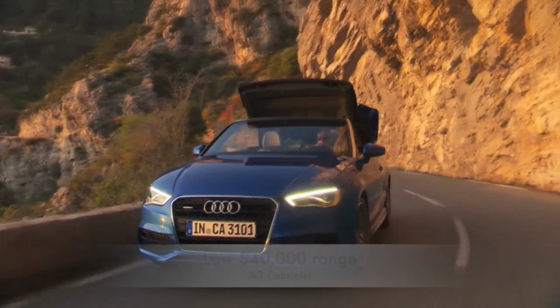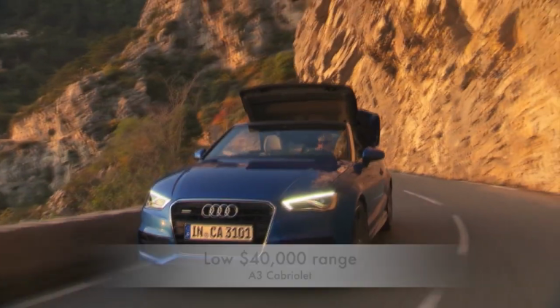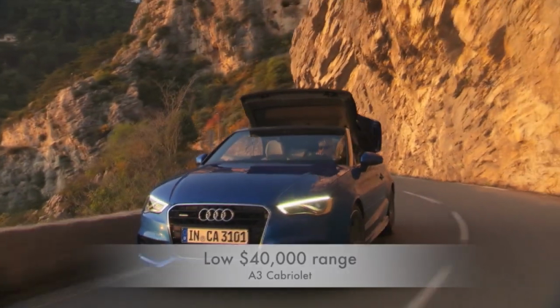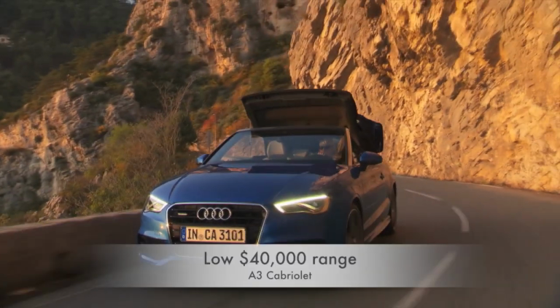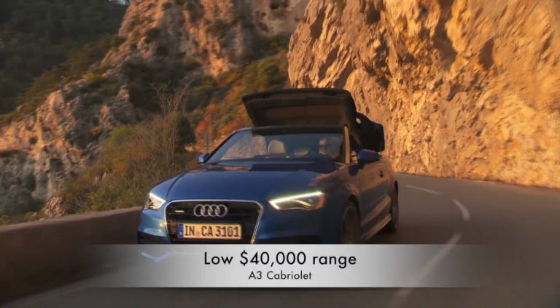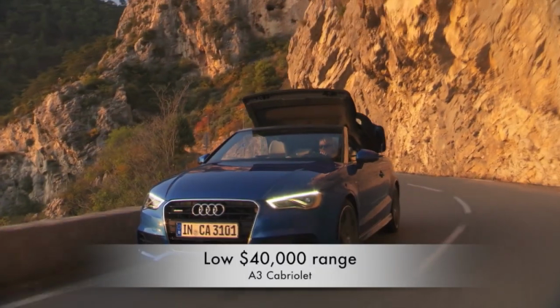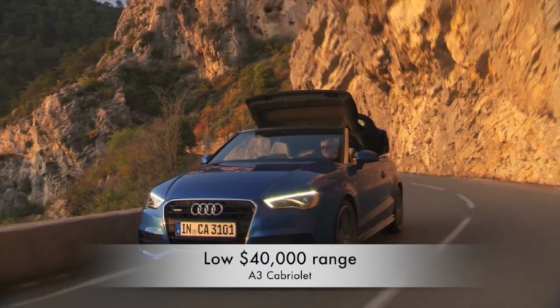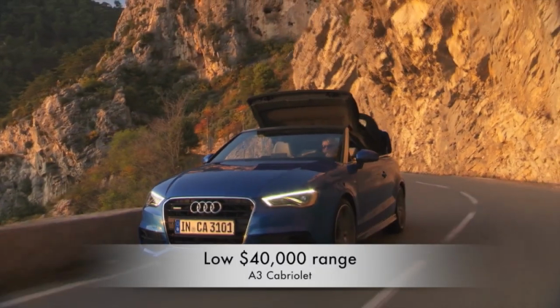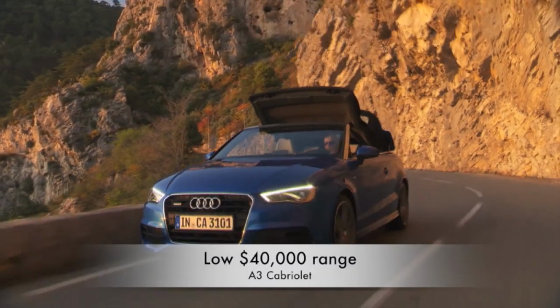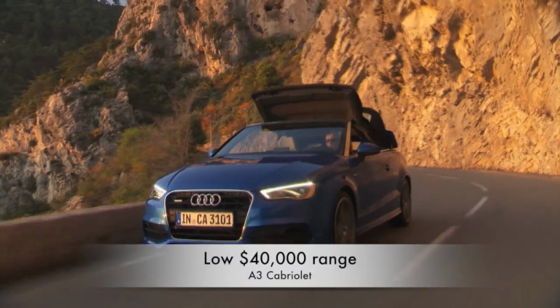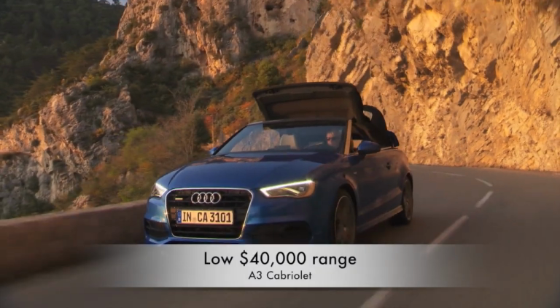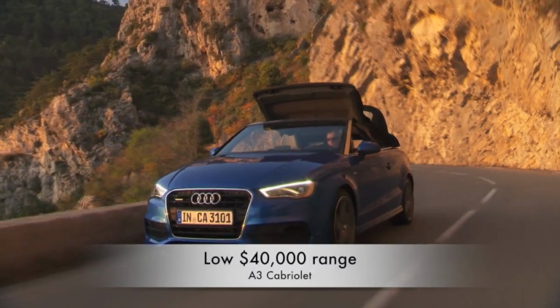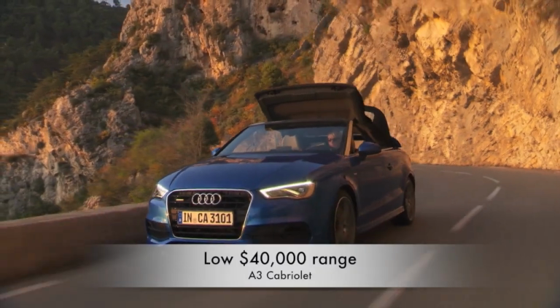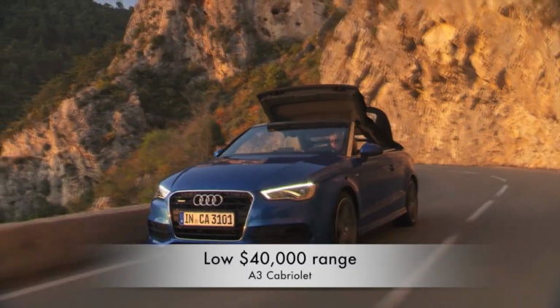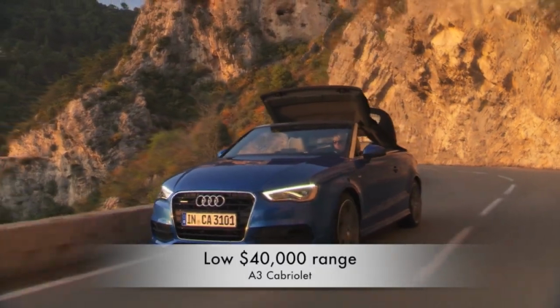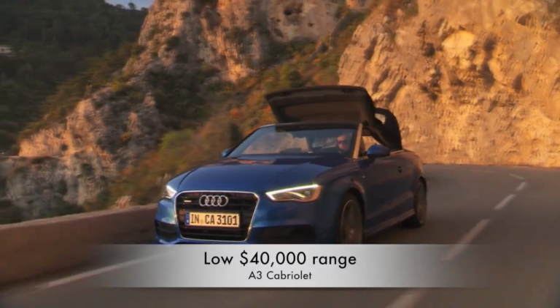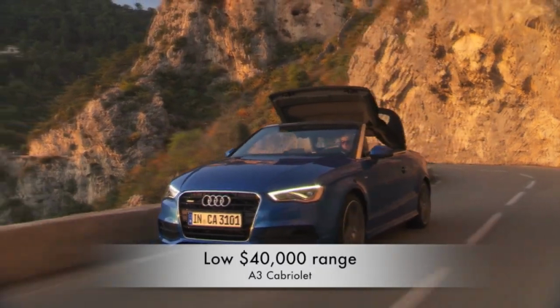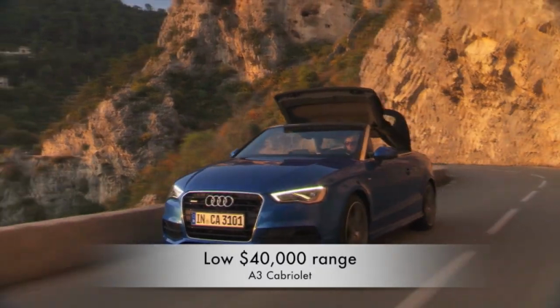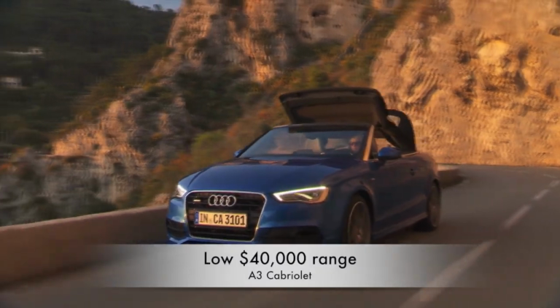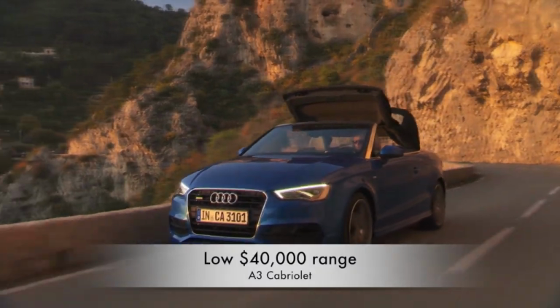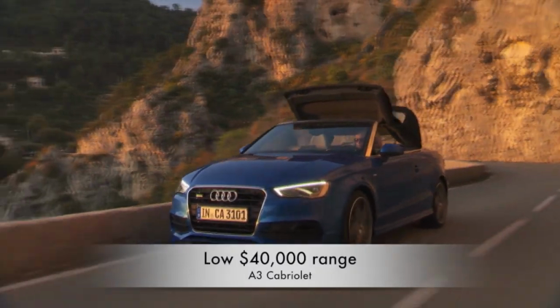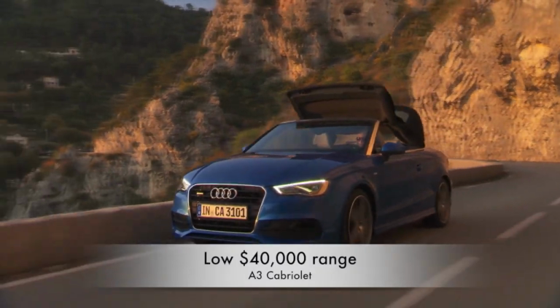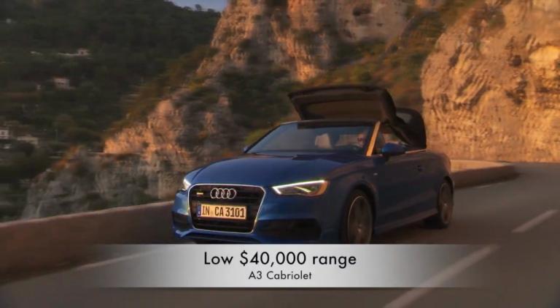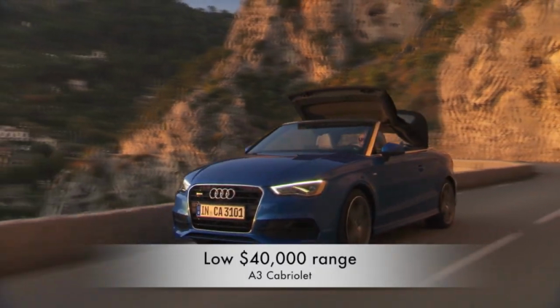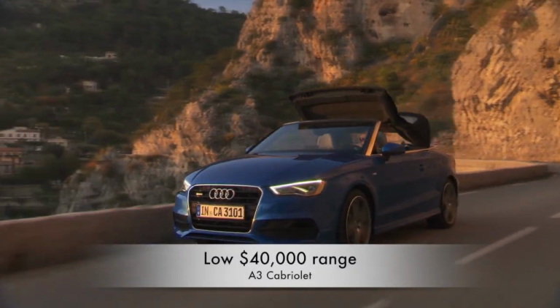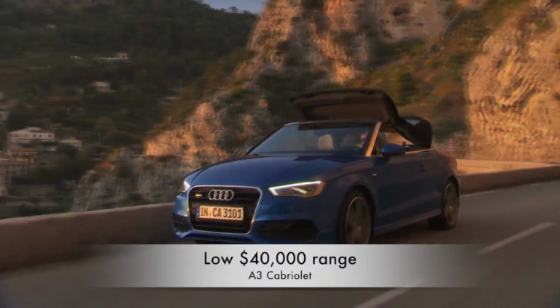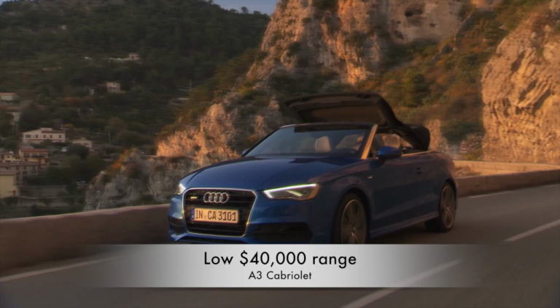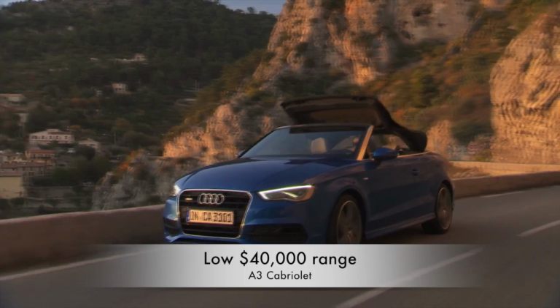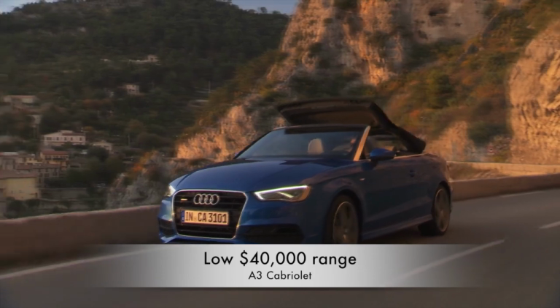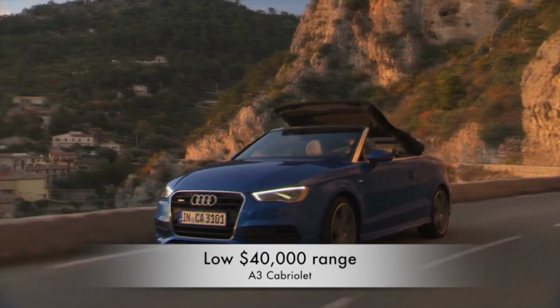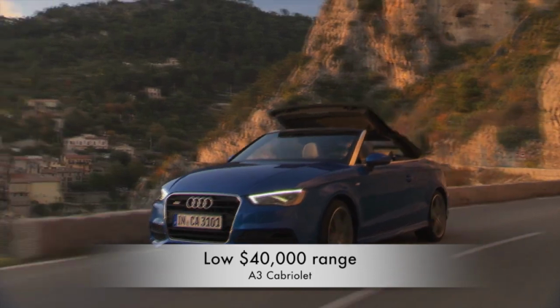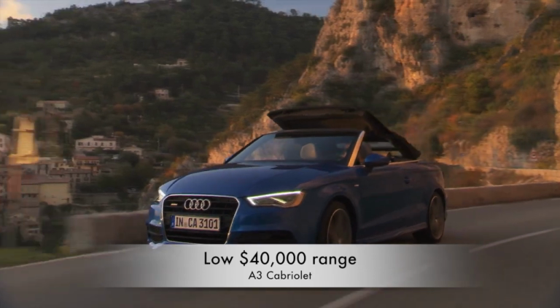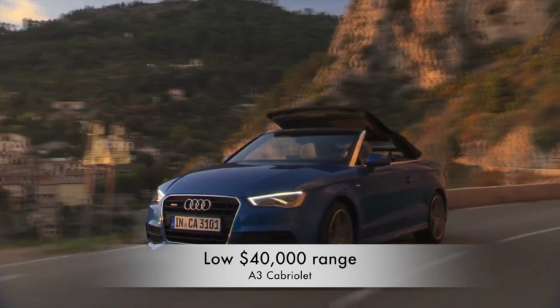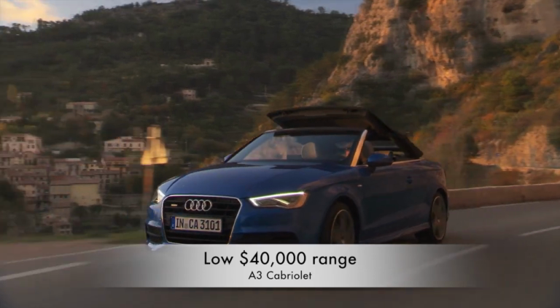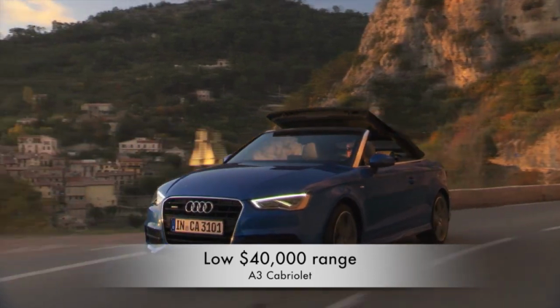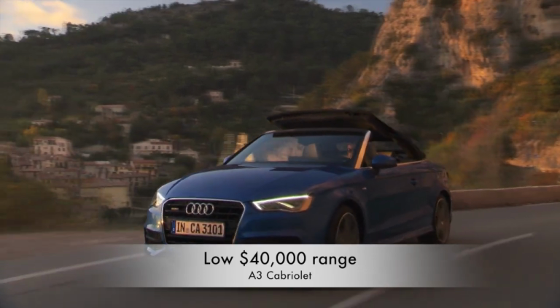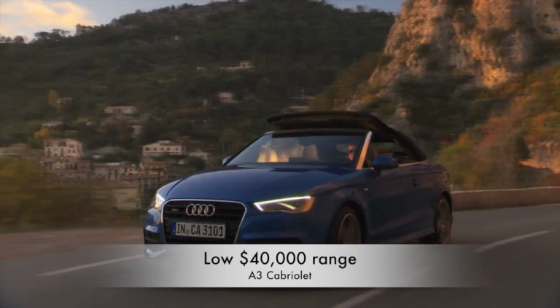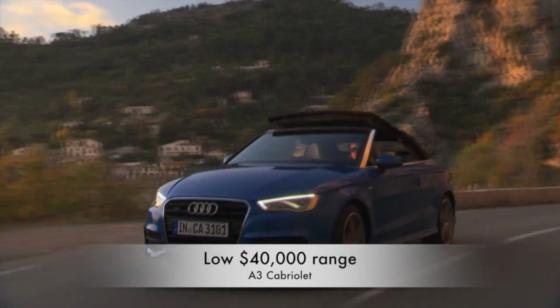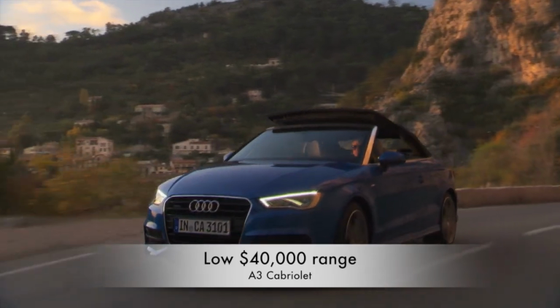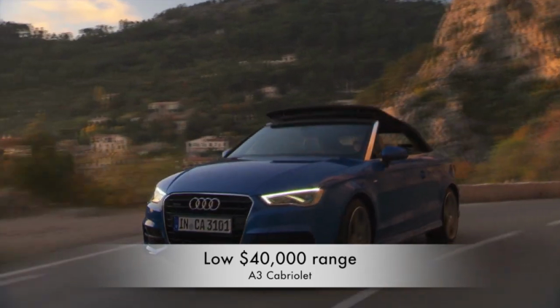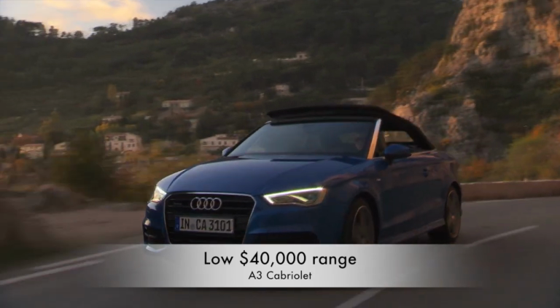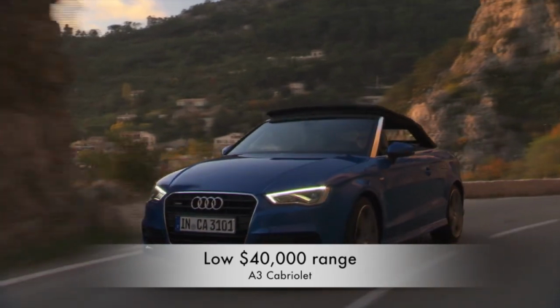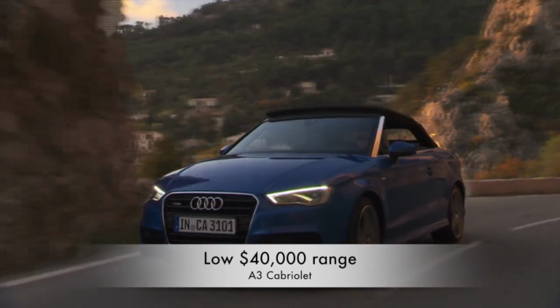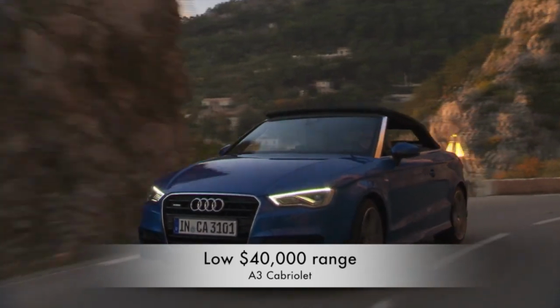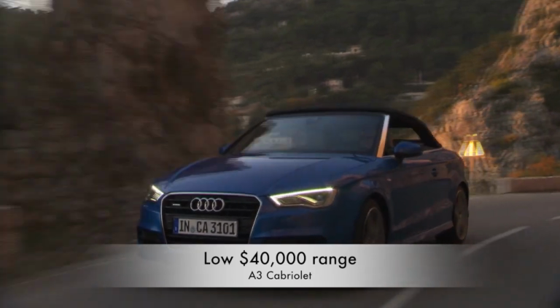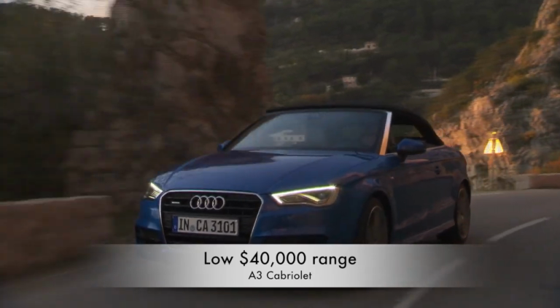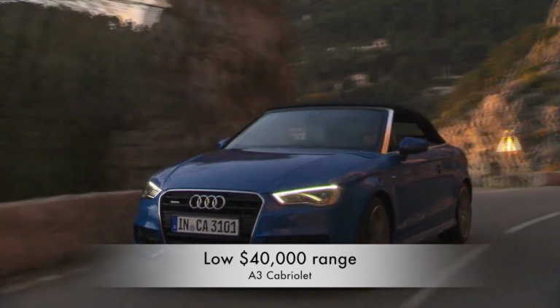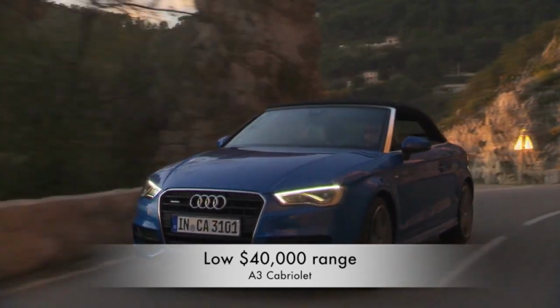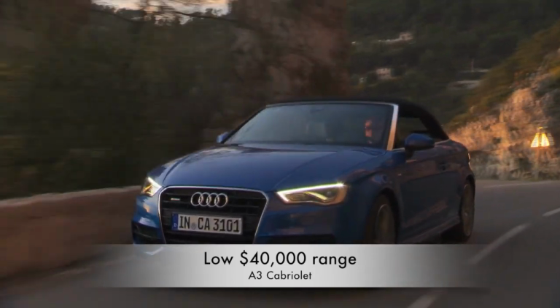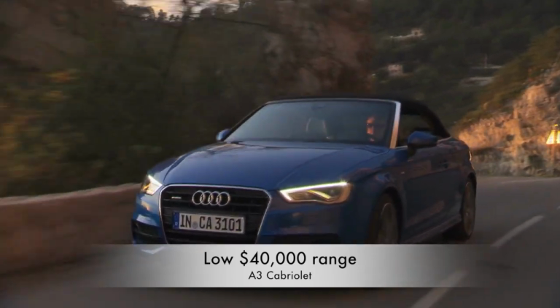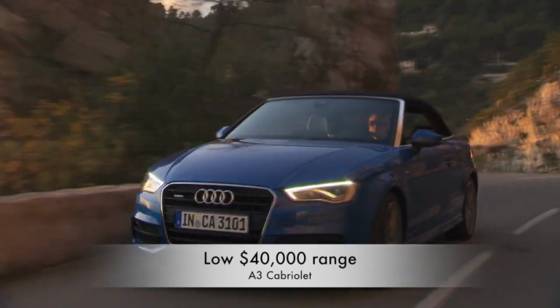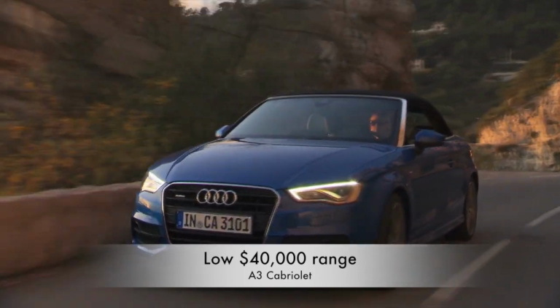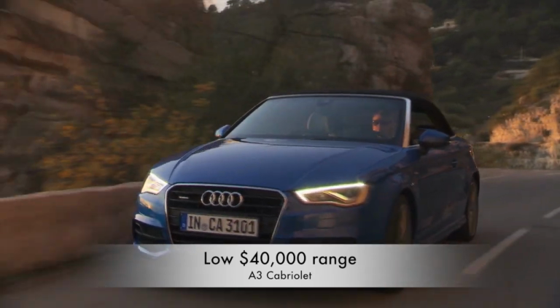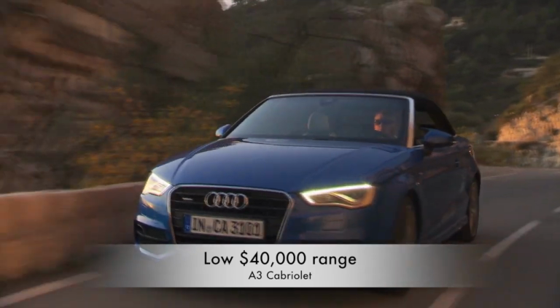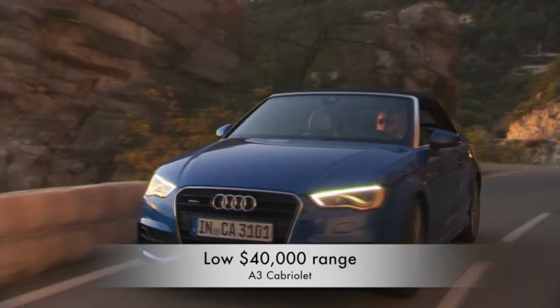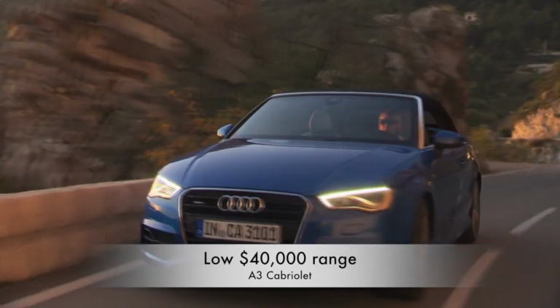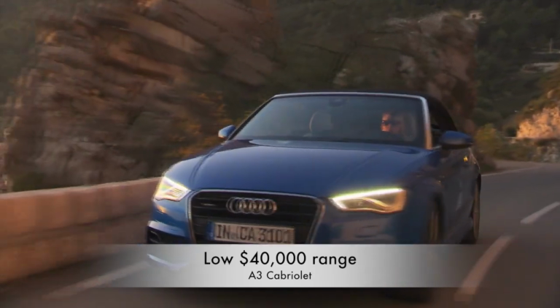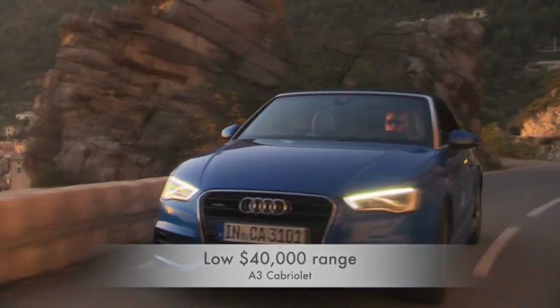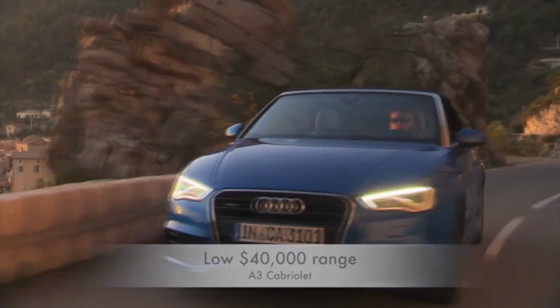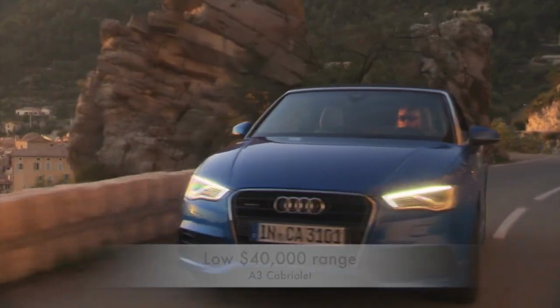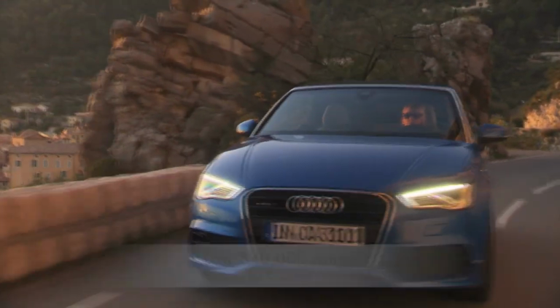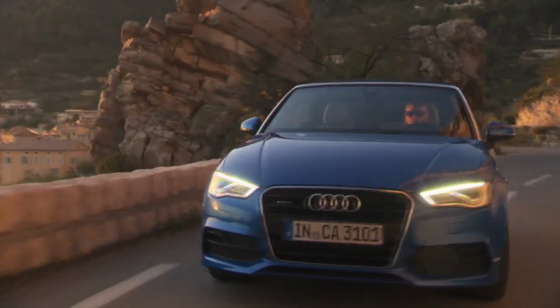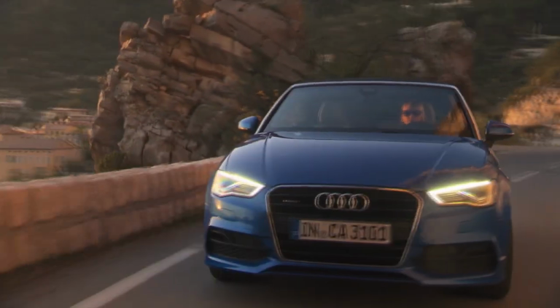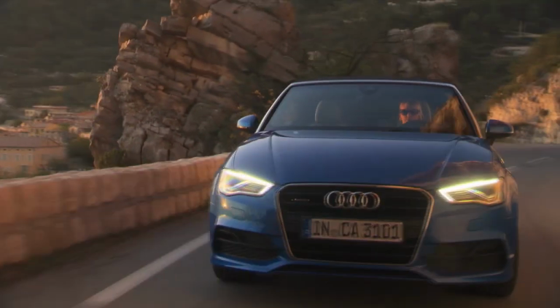The price for the A3 Cab is not being confirmed yet, but expect to pay in the low to mid $40,000 range for this car.